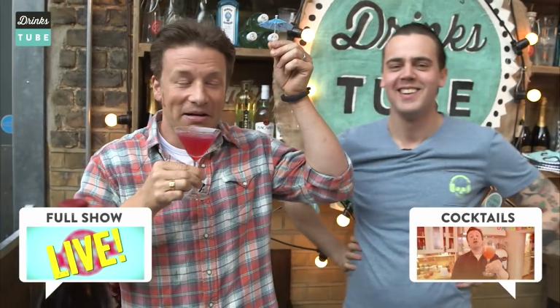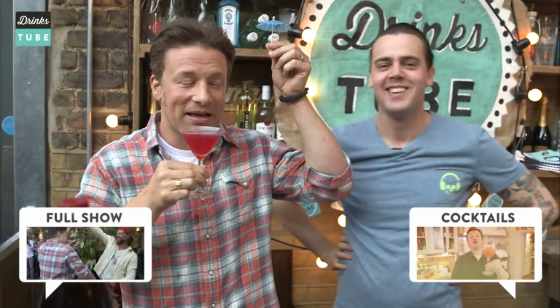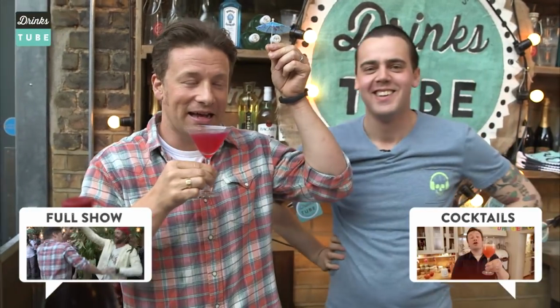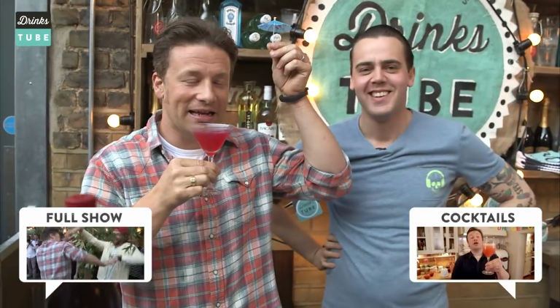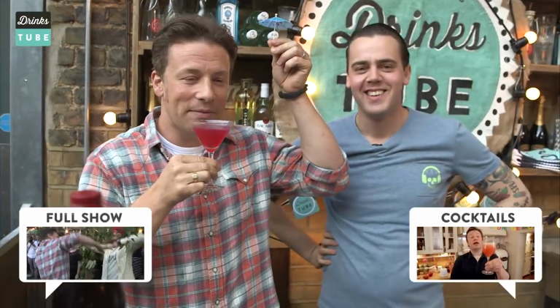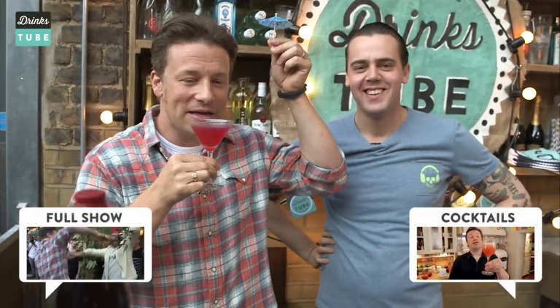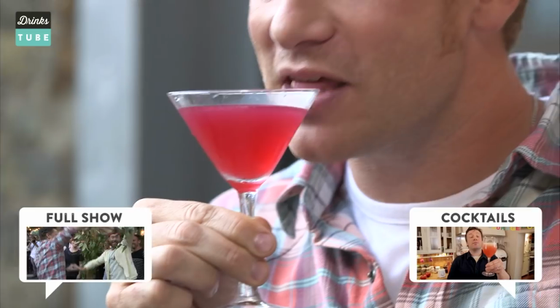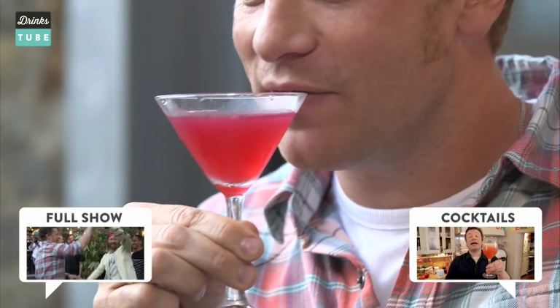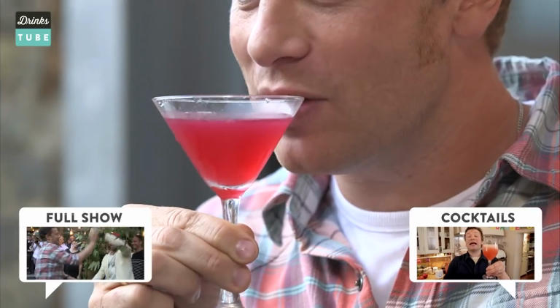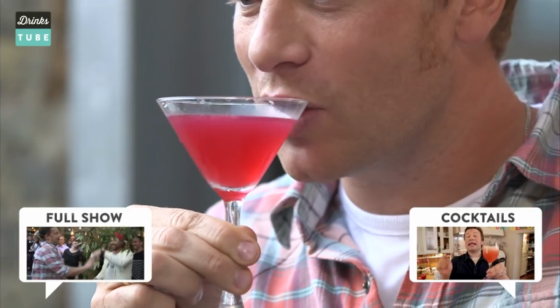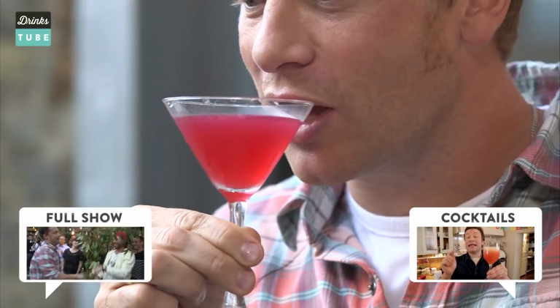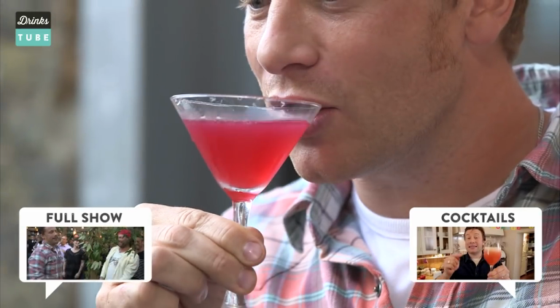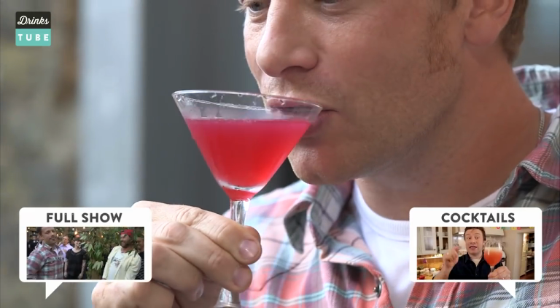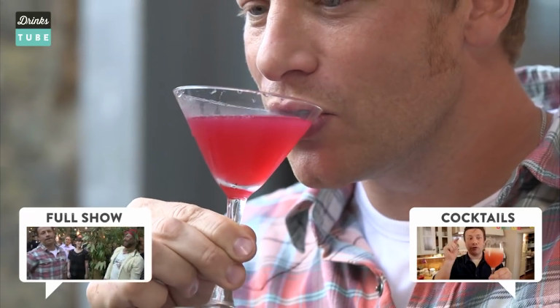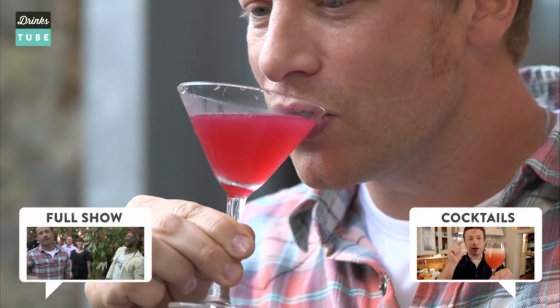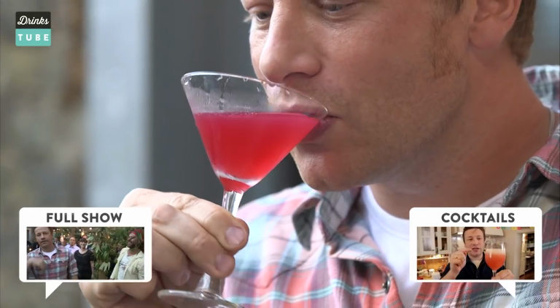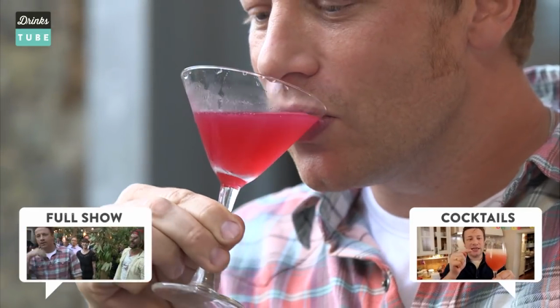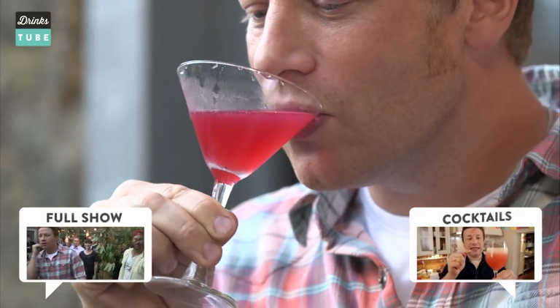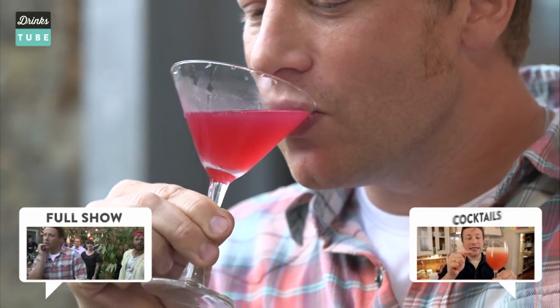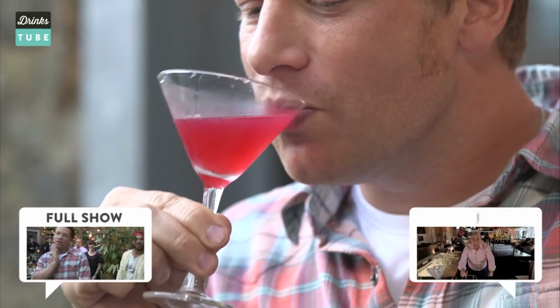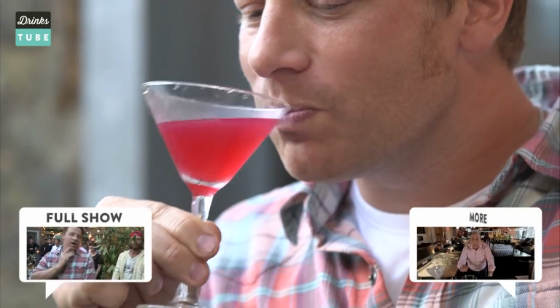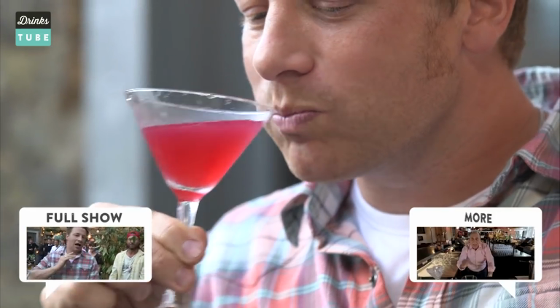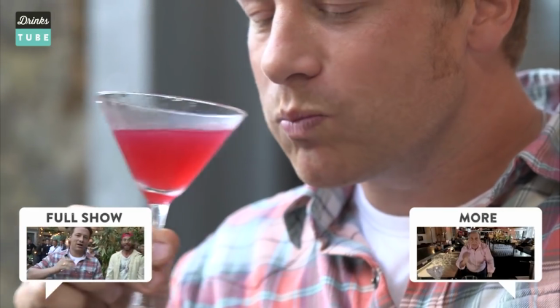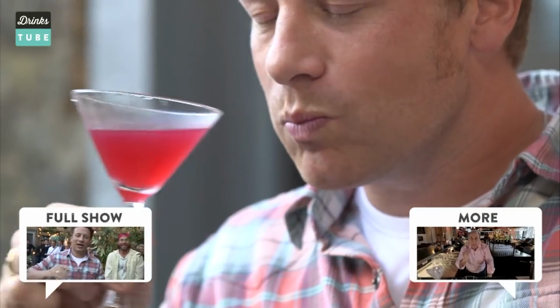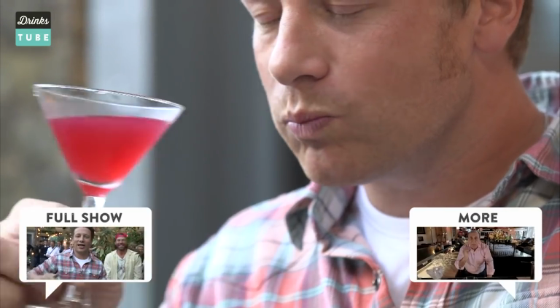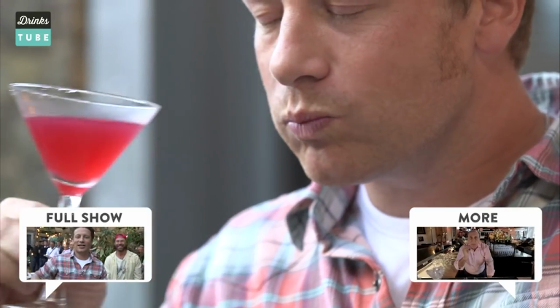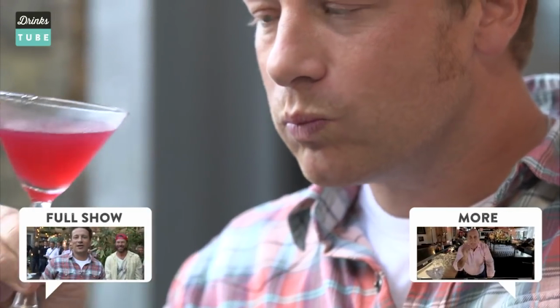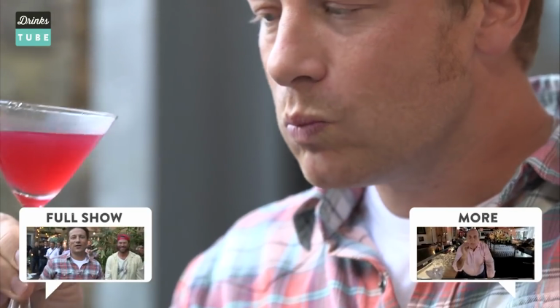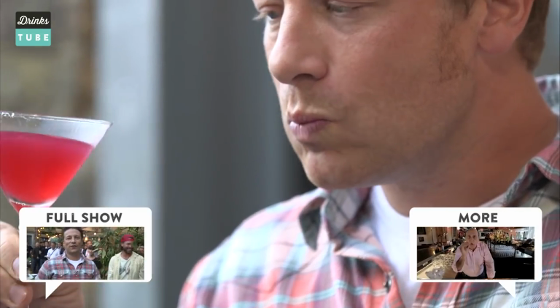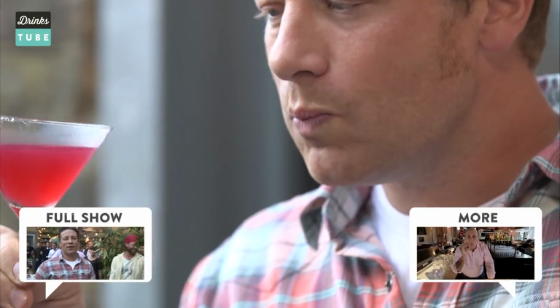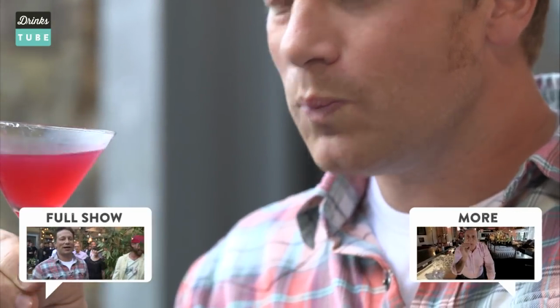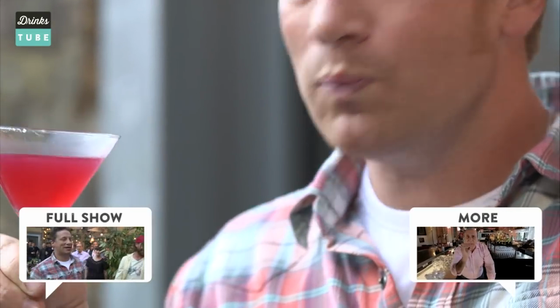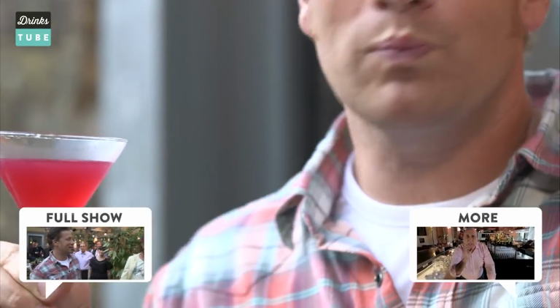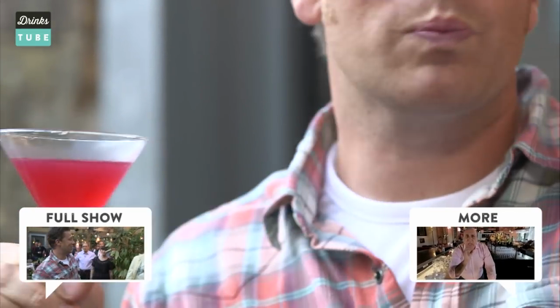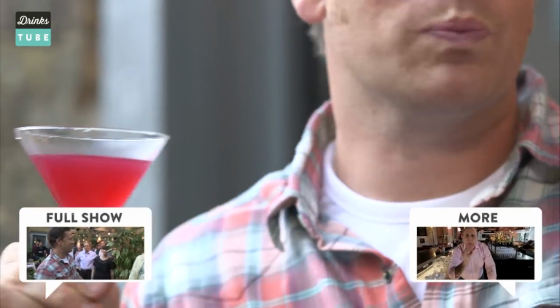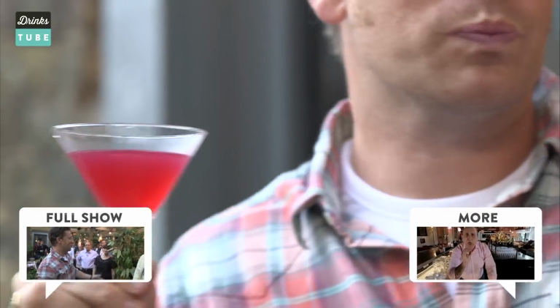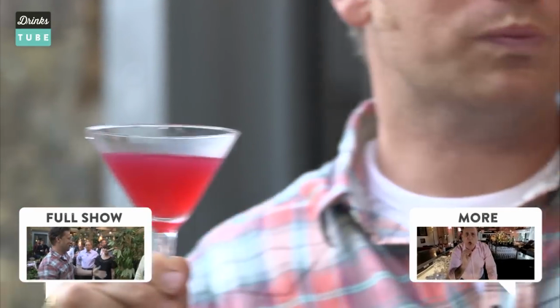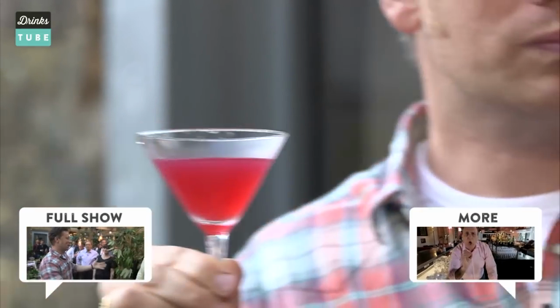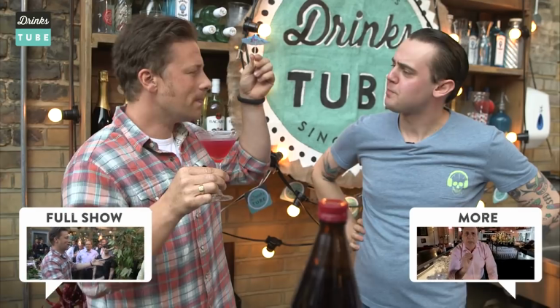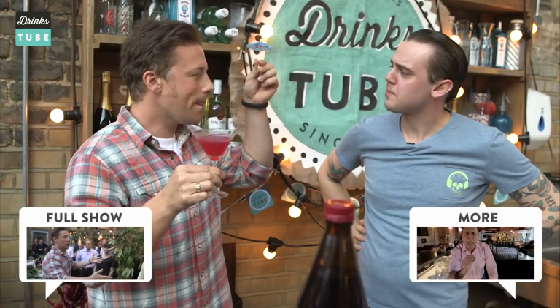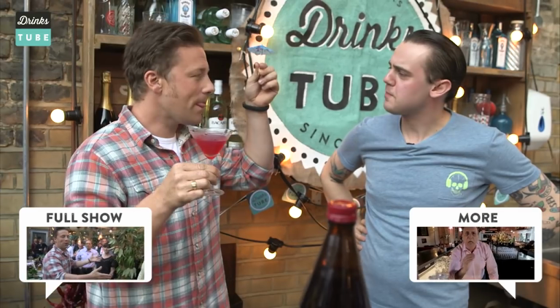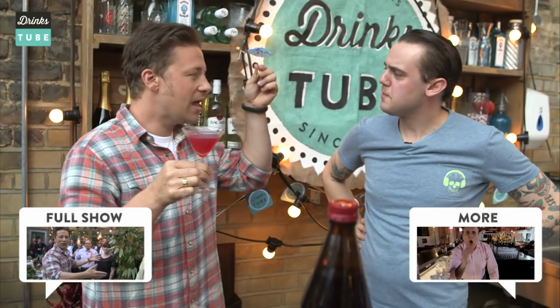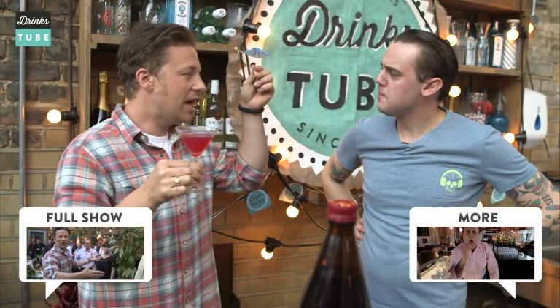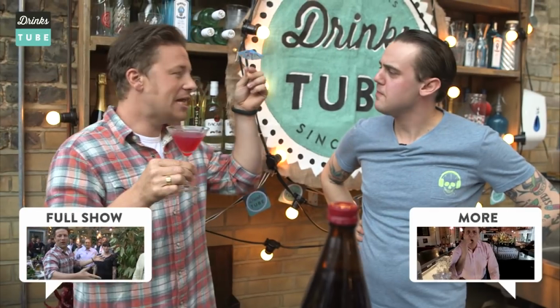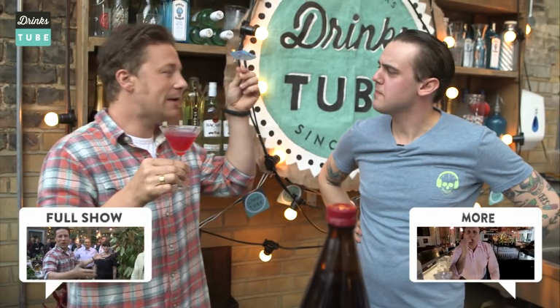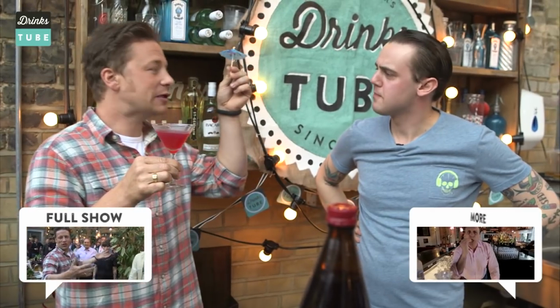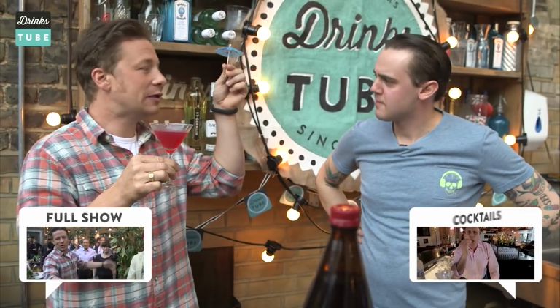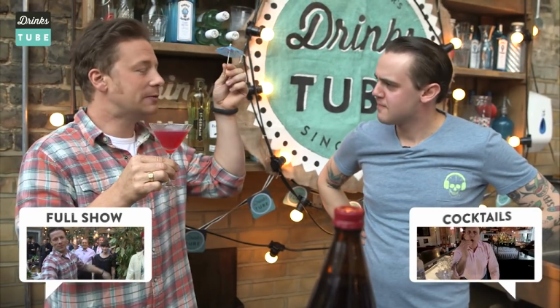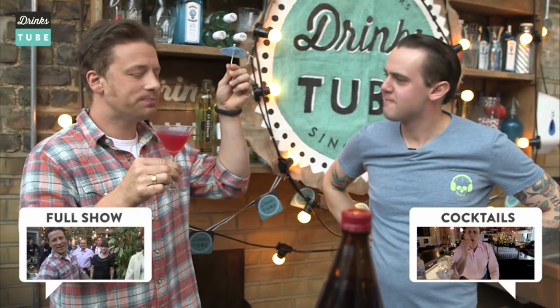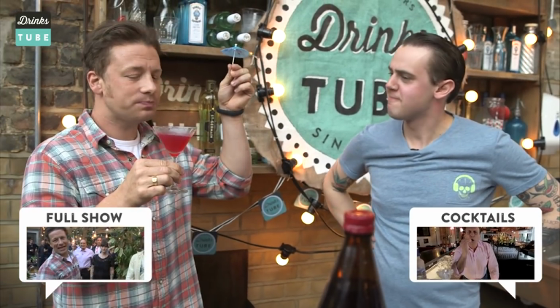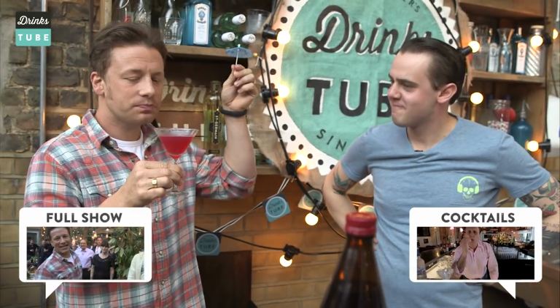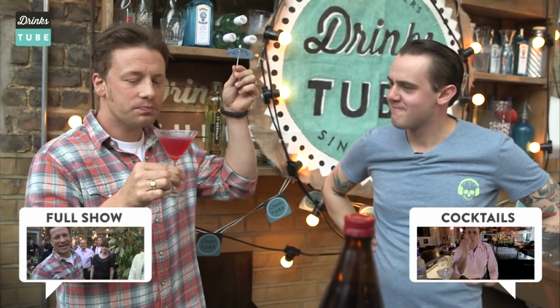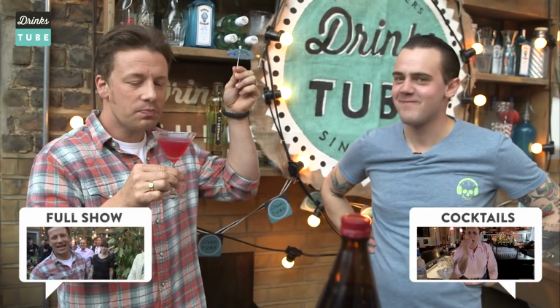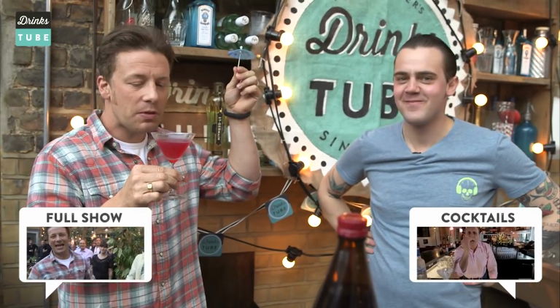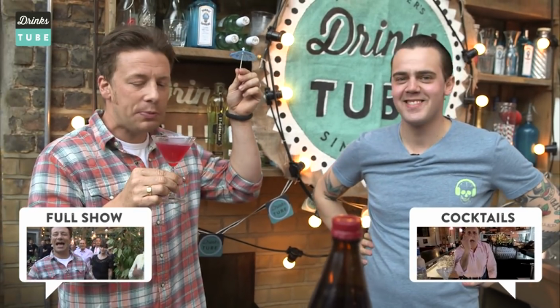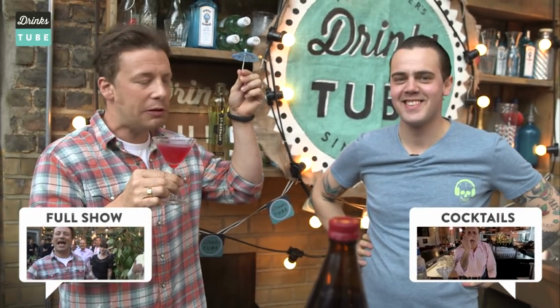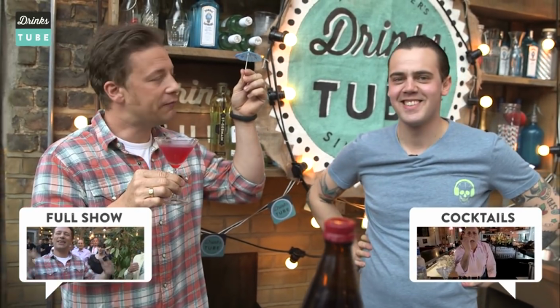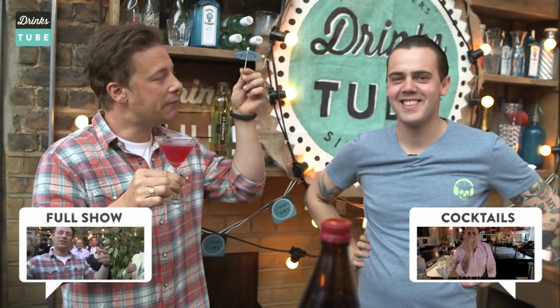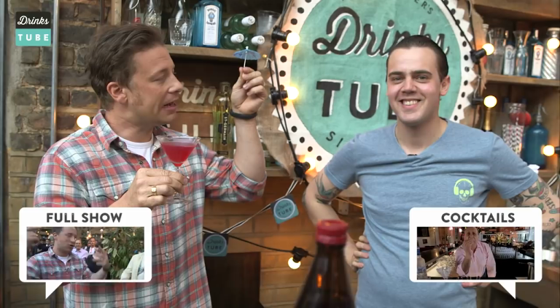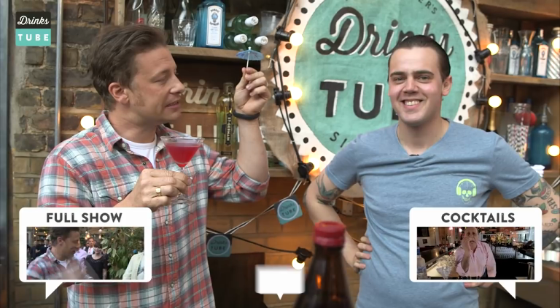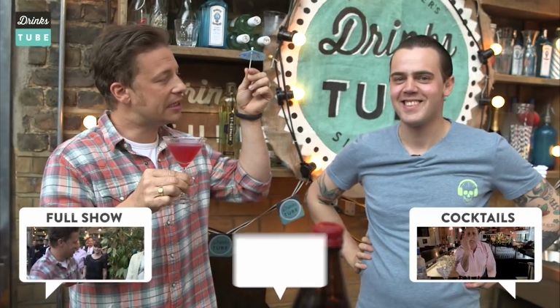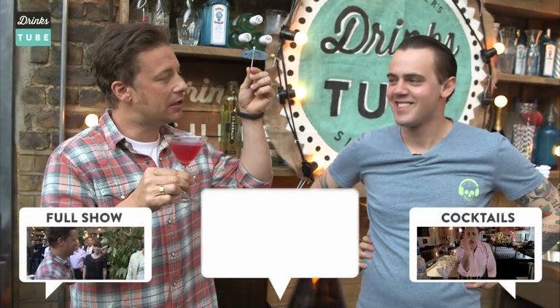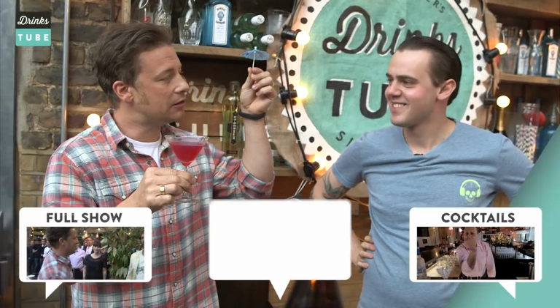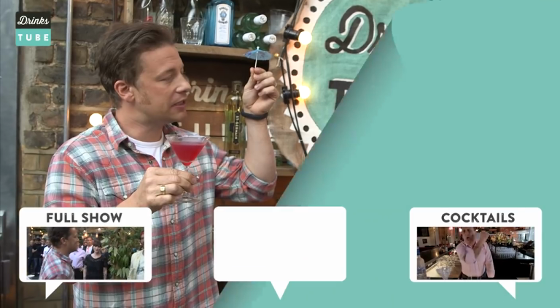Let me just have a little go. An absolute beautiful, classic cocktail.